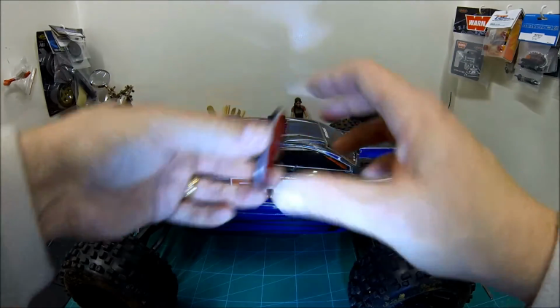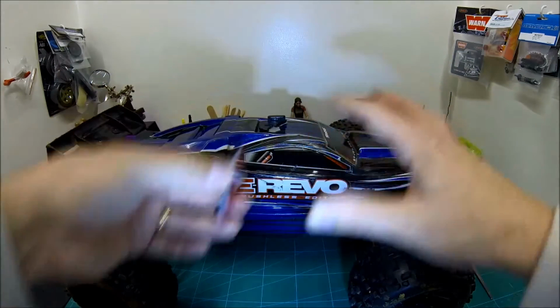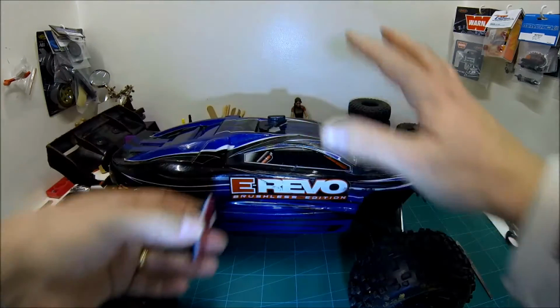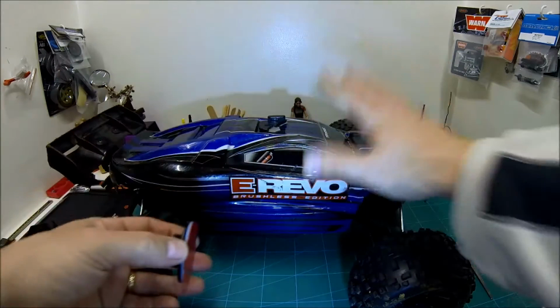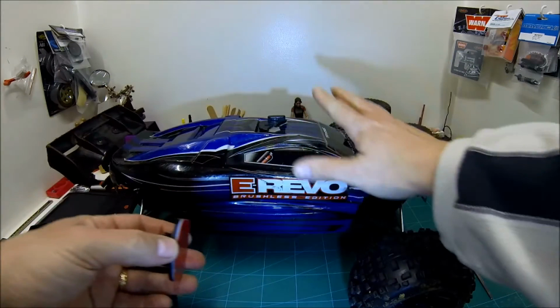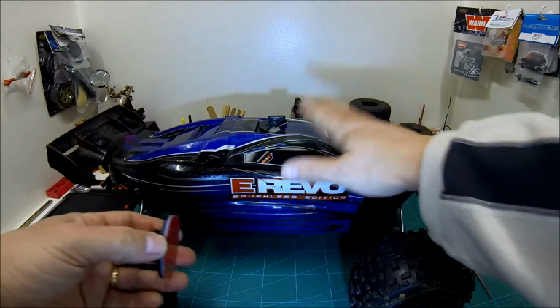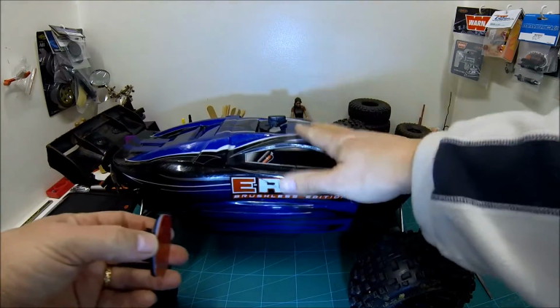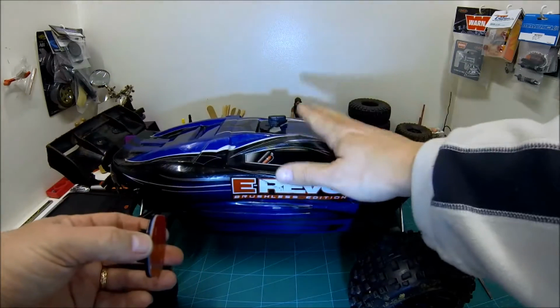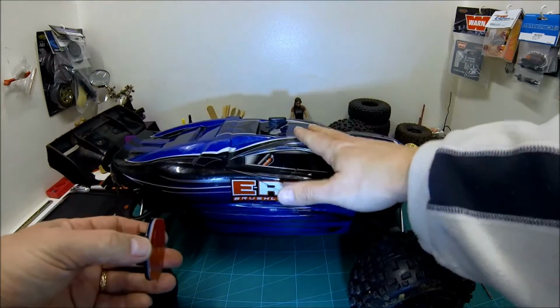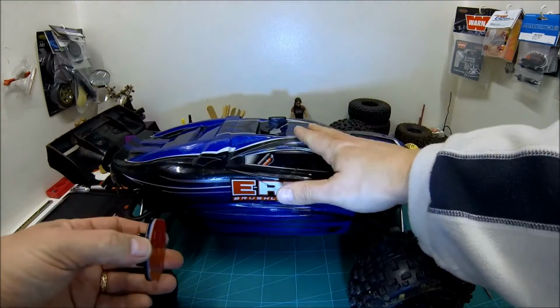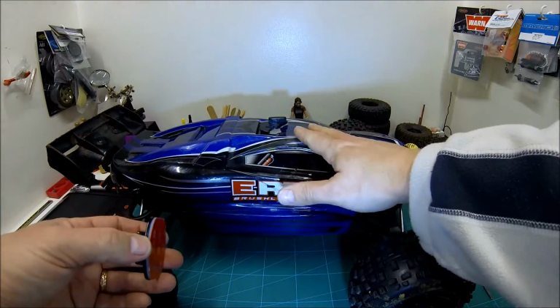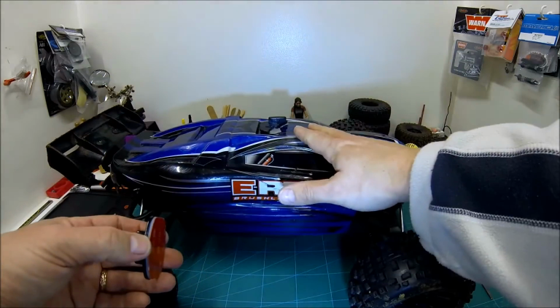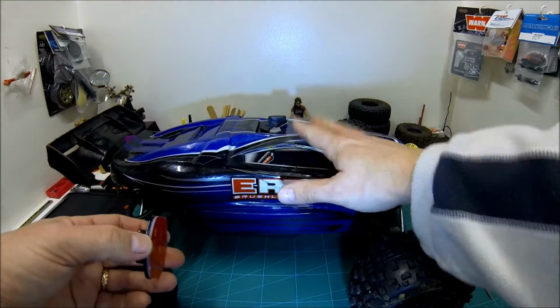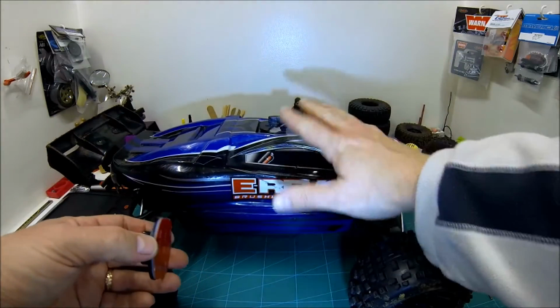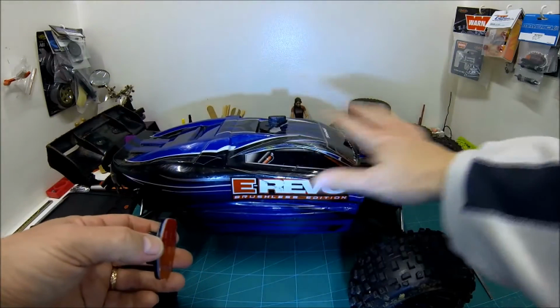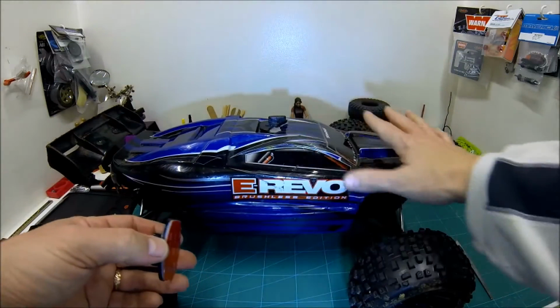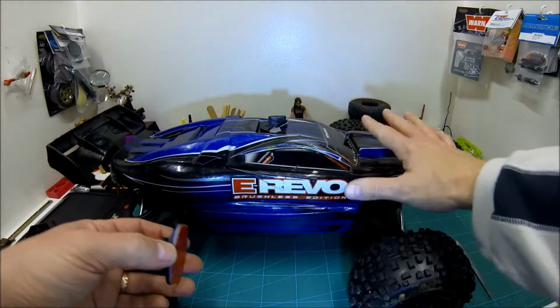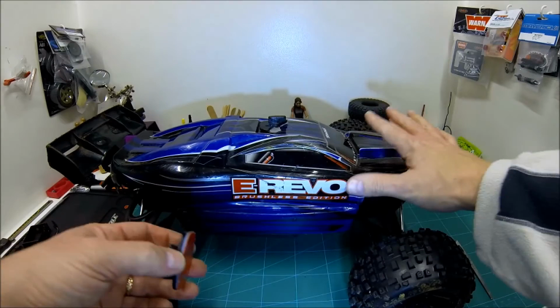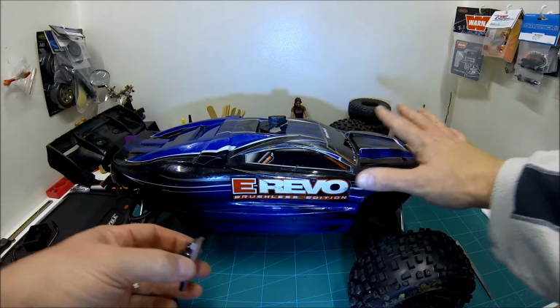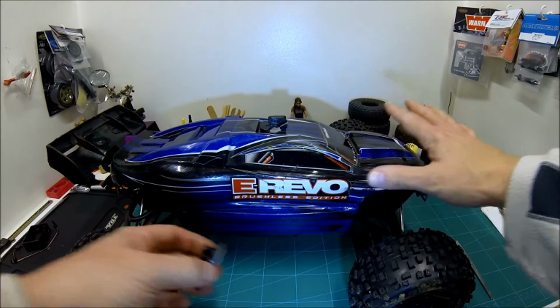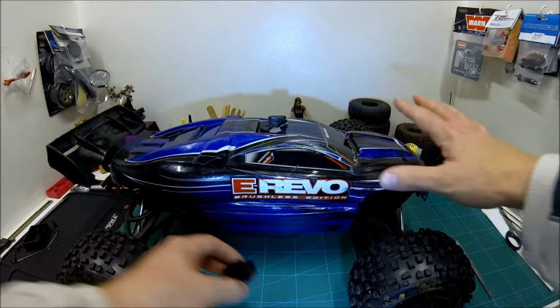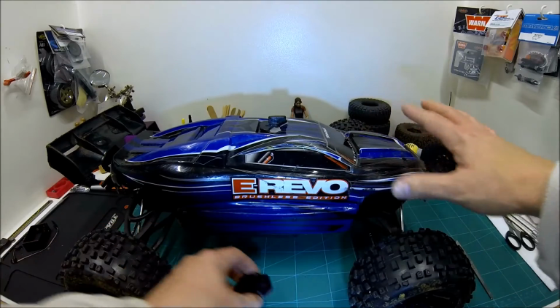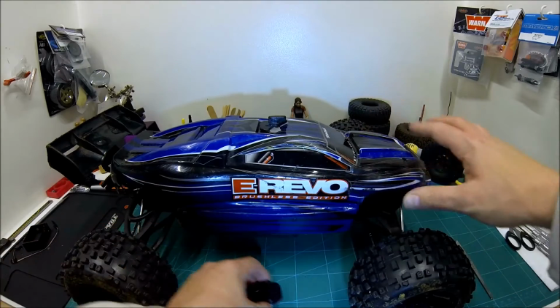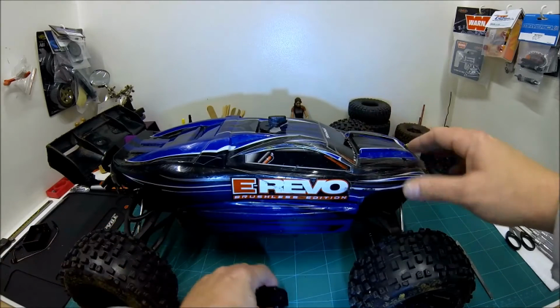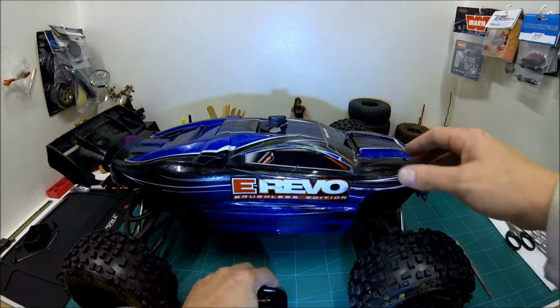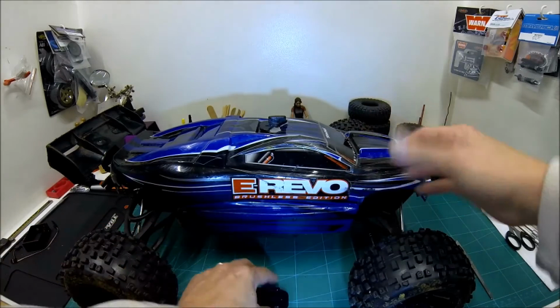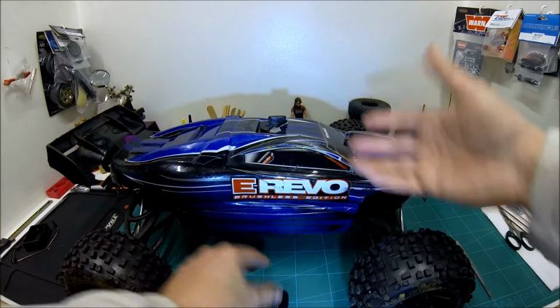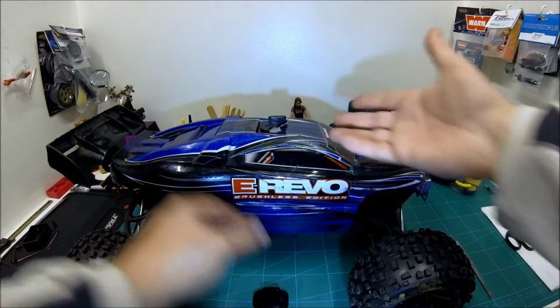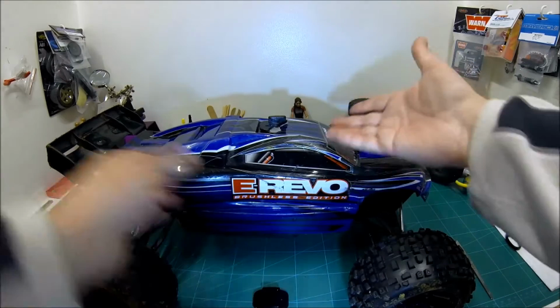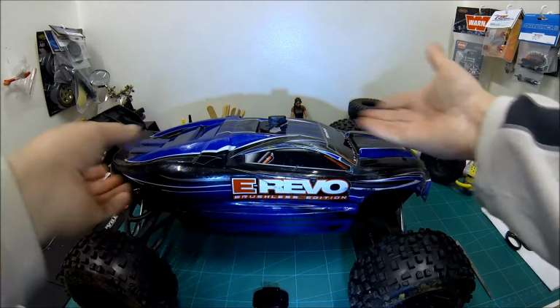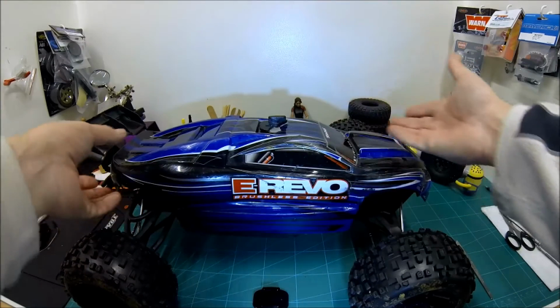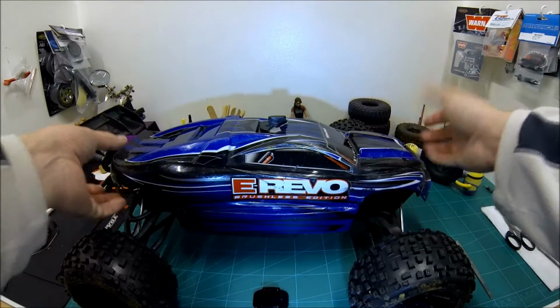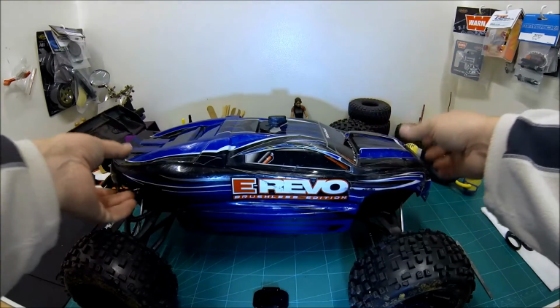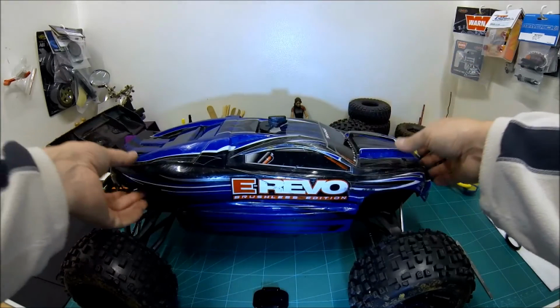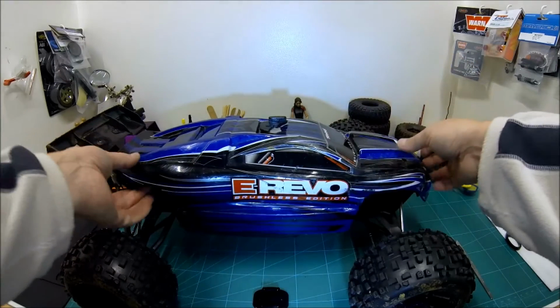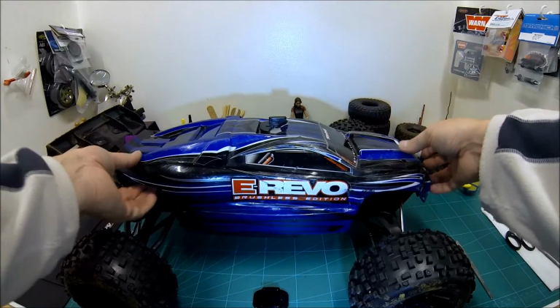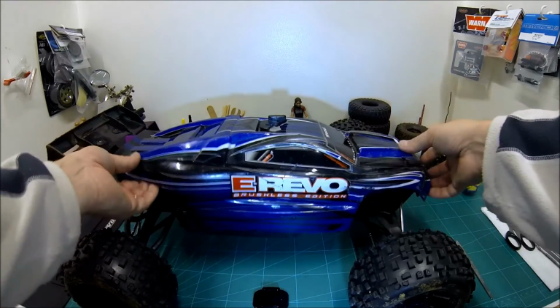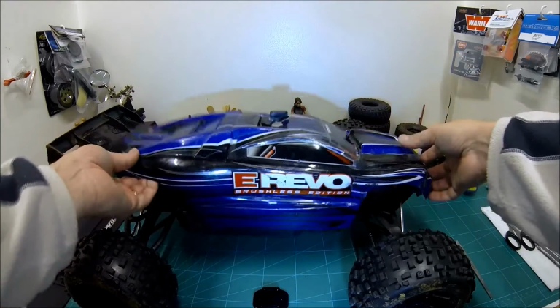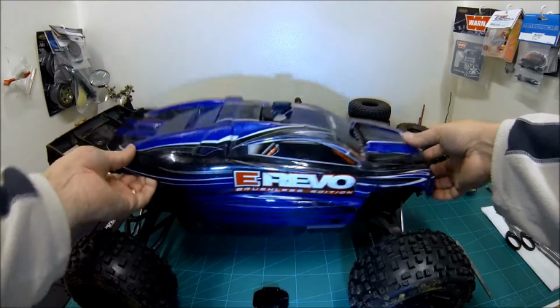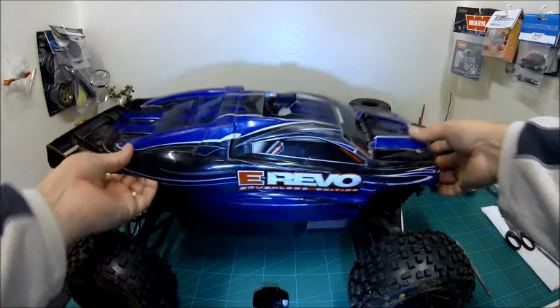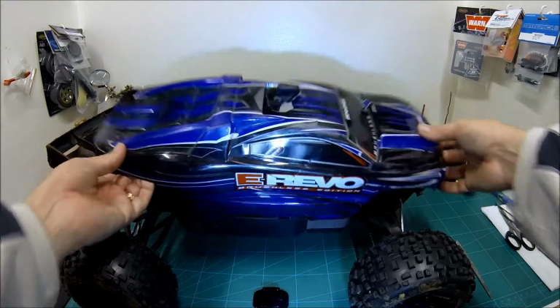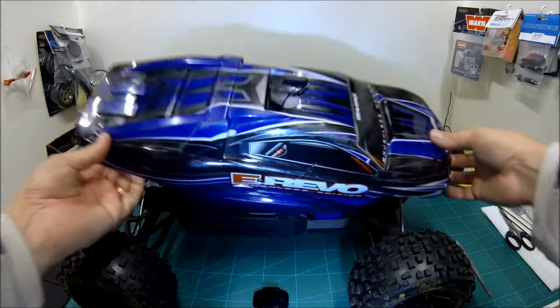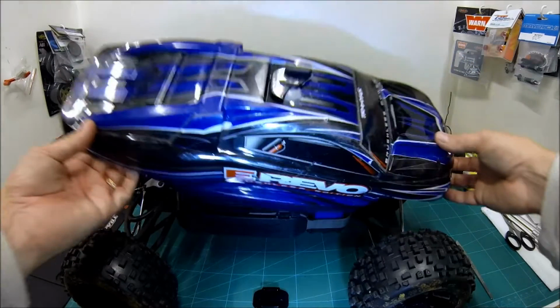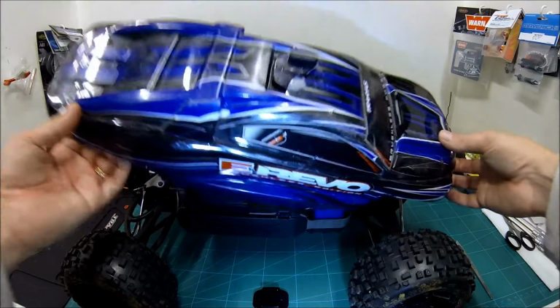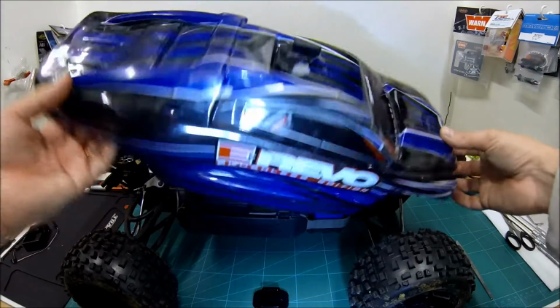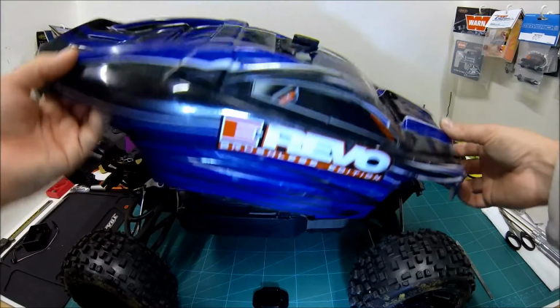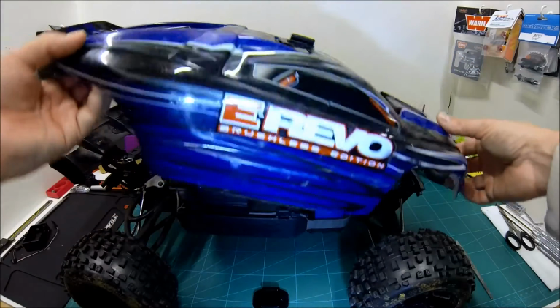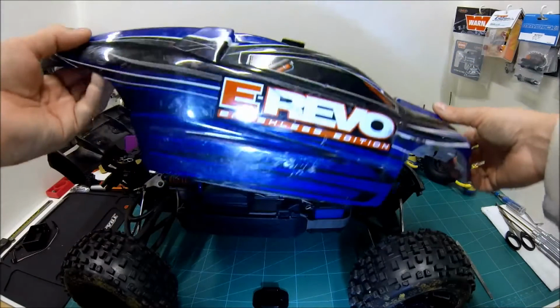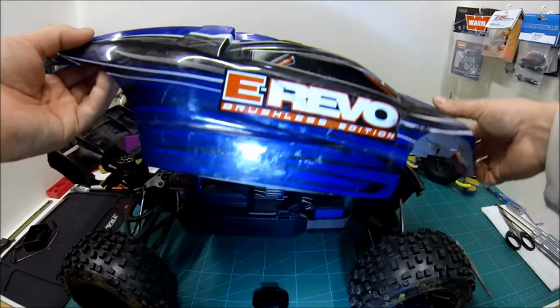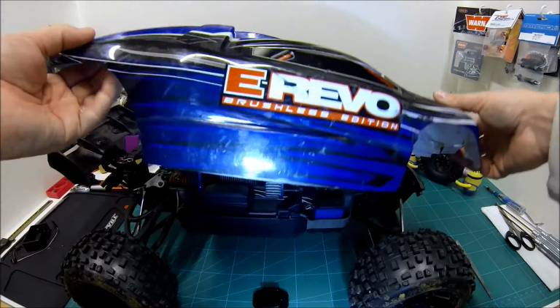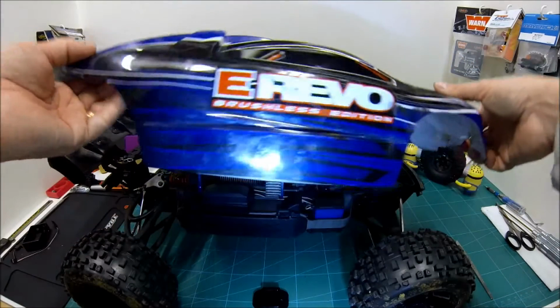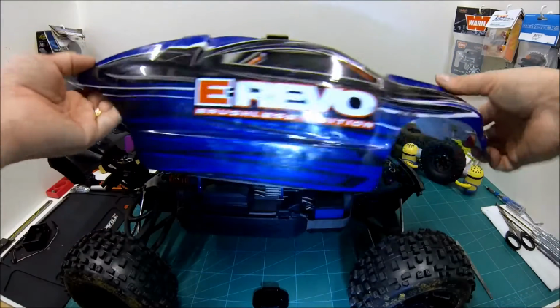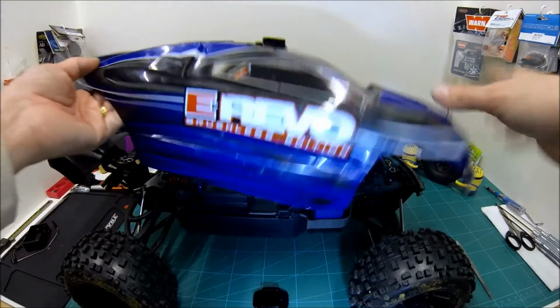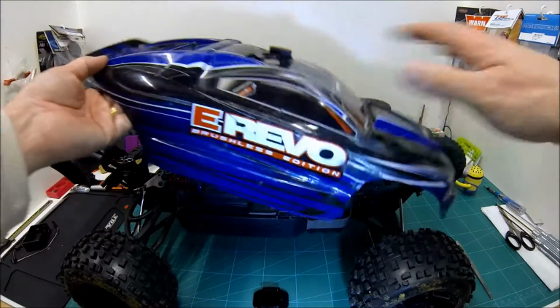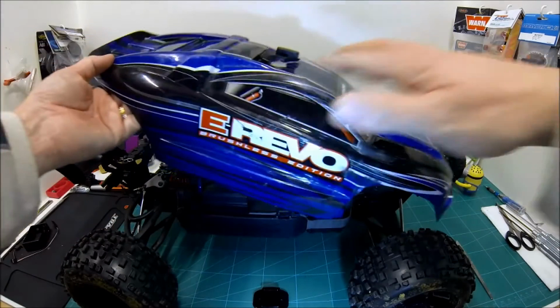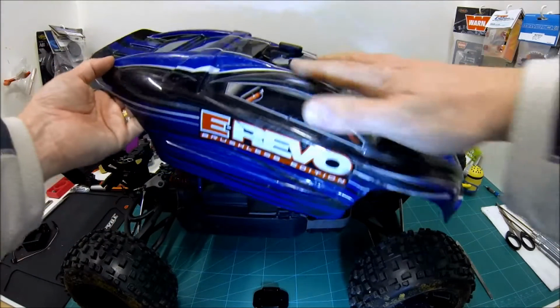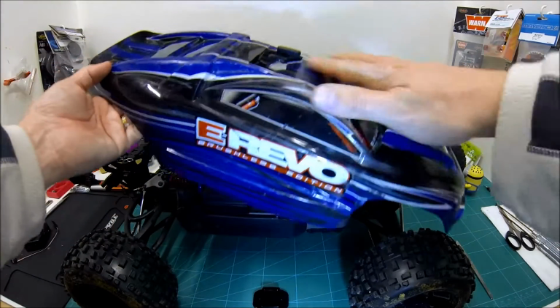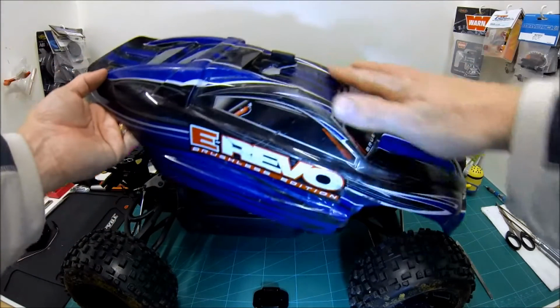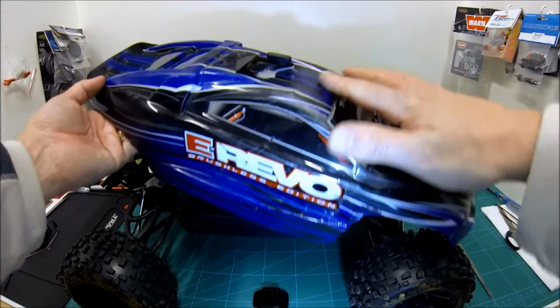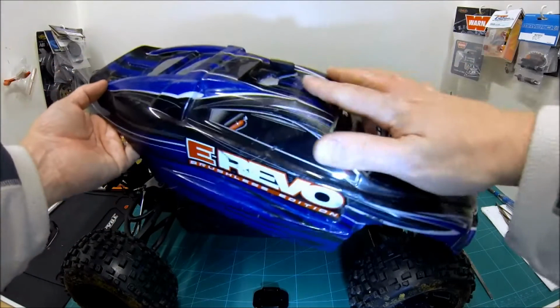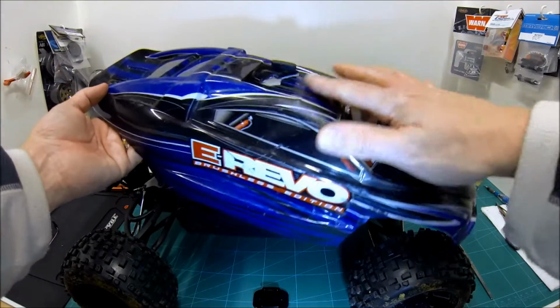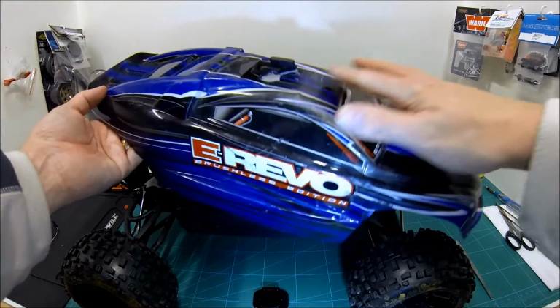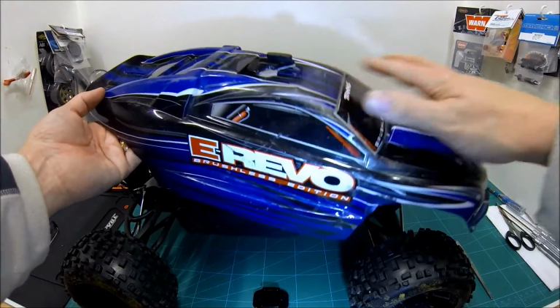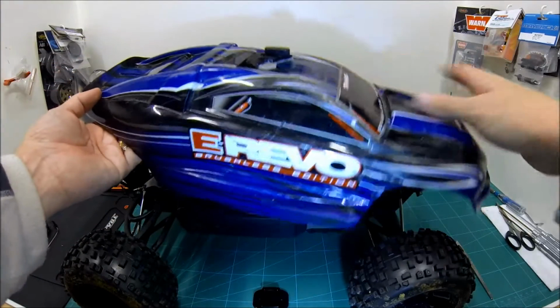I don't want to put a heat gun anywhere near my body shell because I might actually melt and warp the Lexan polycarbonate body shell.